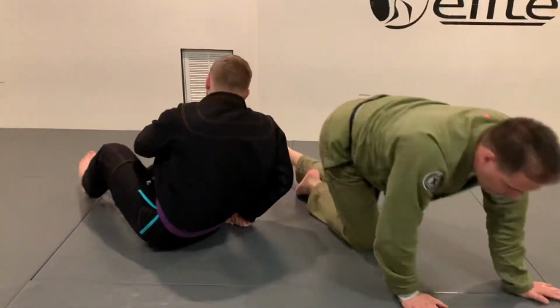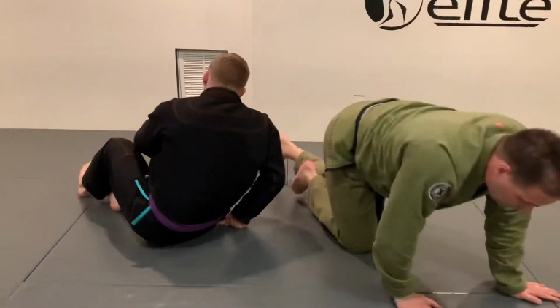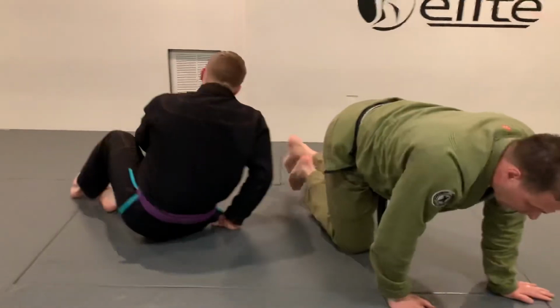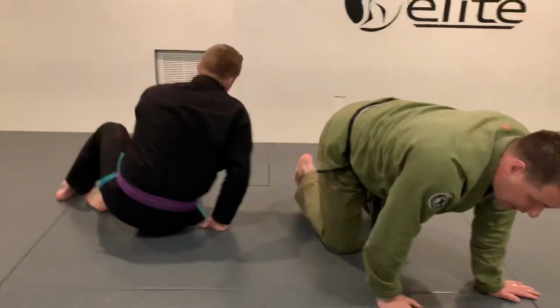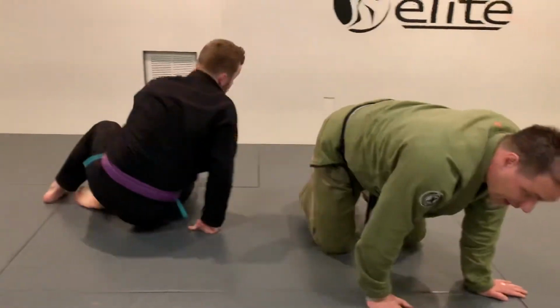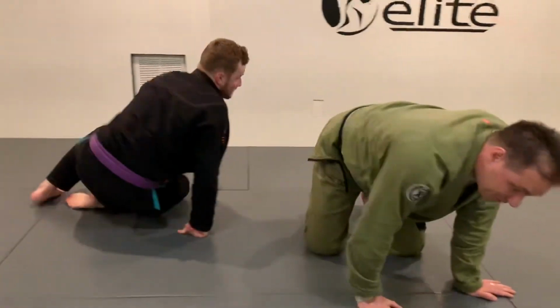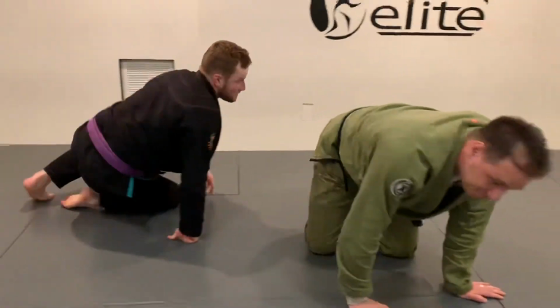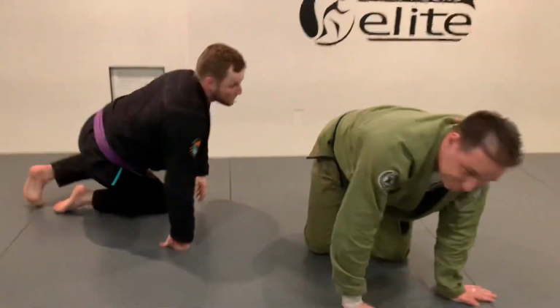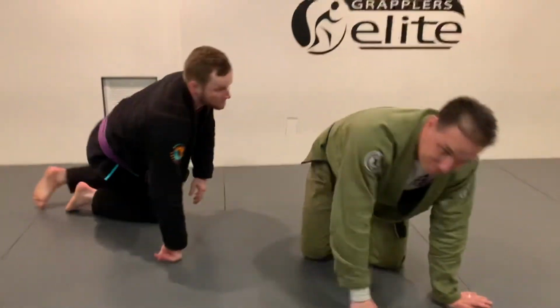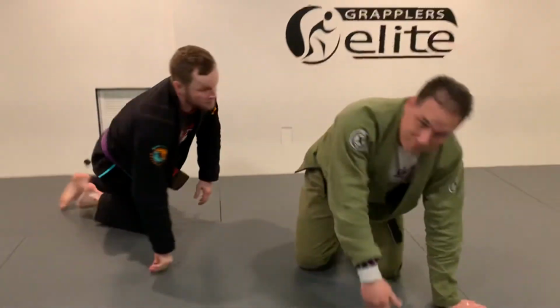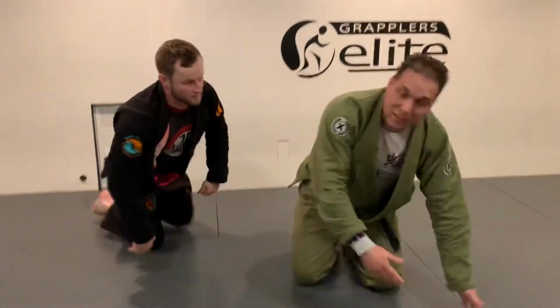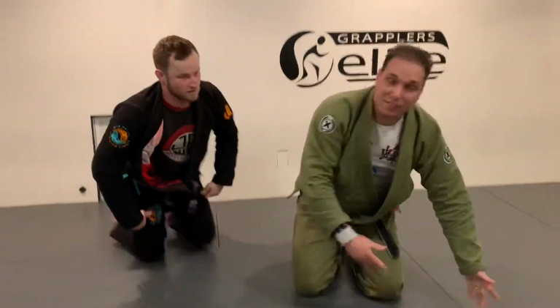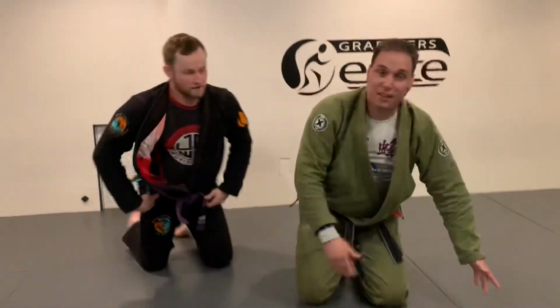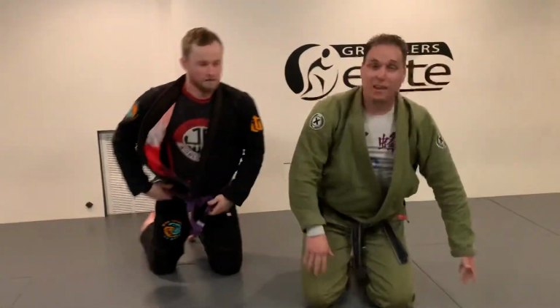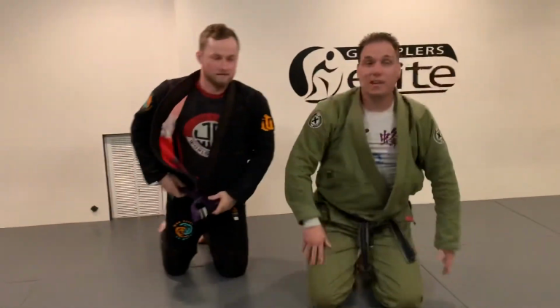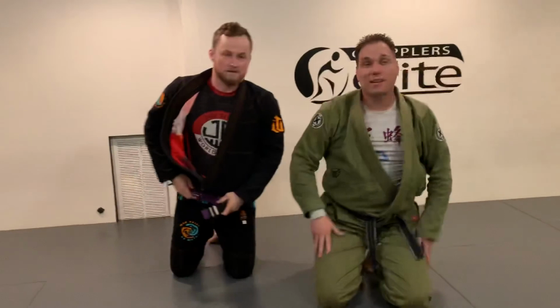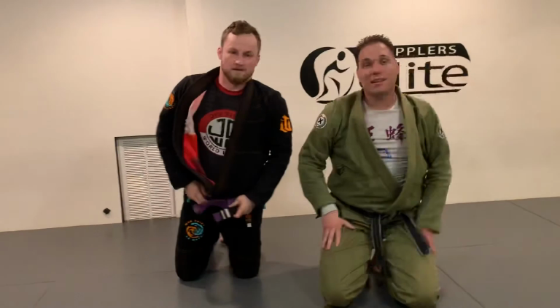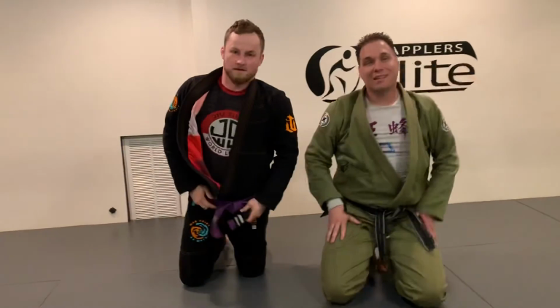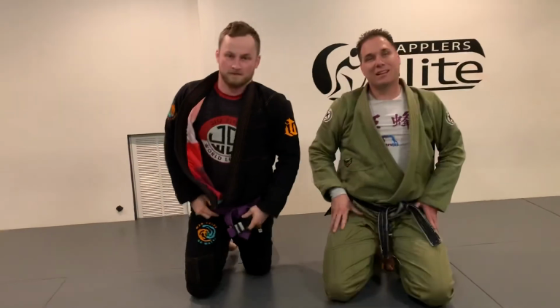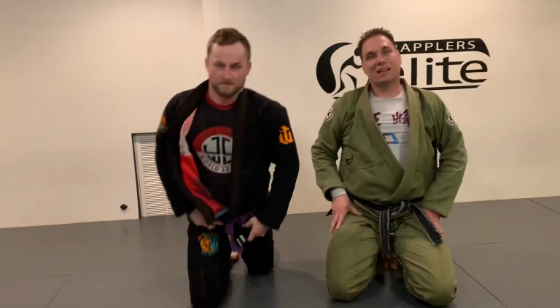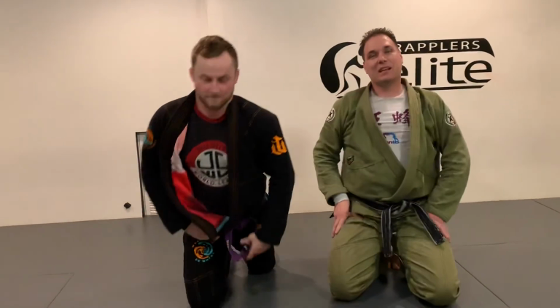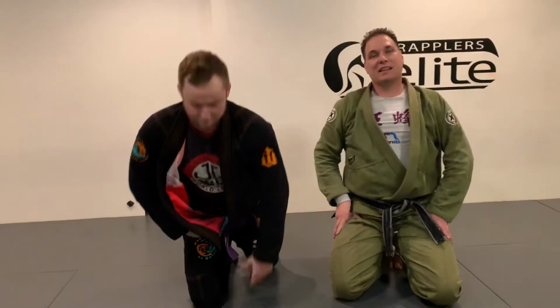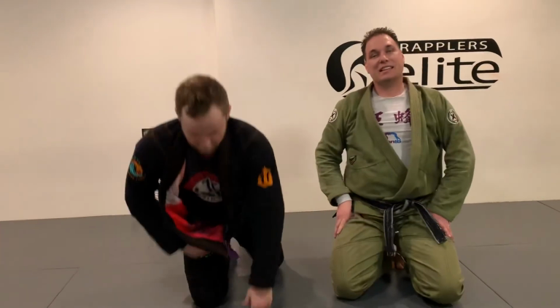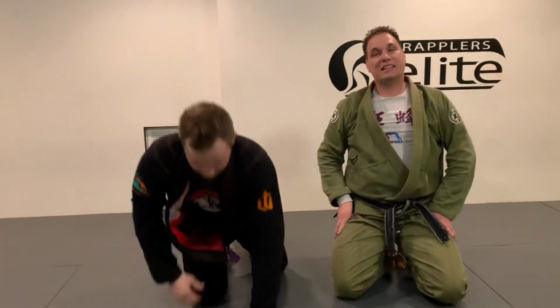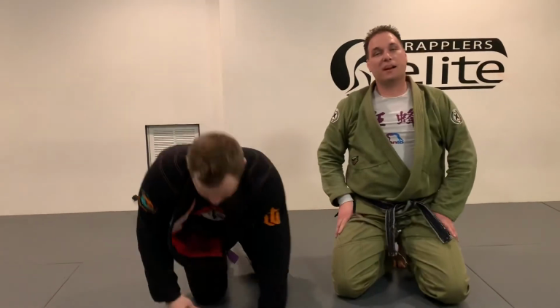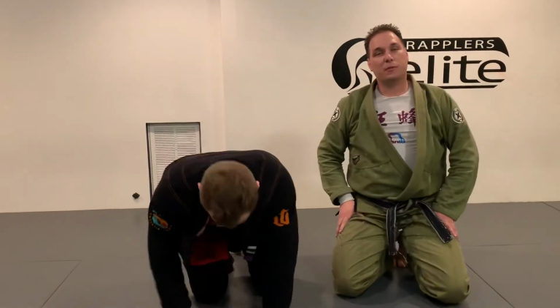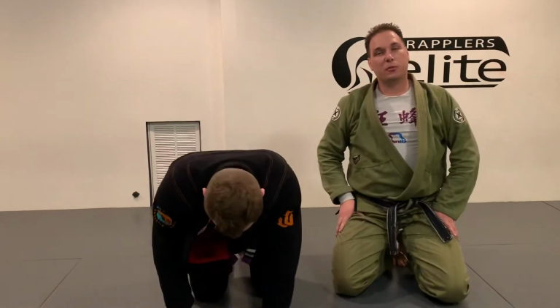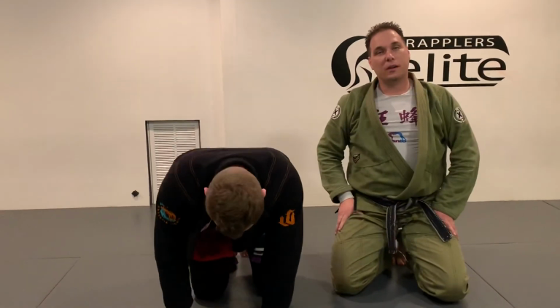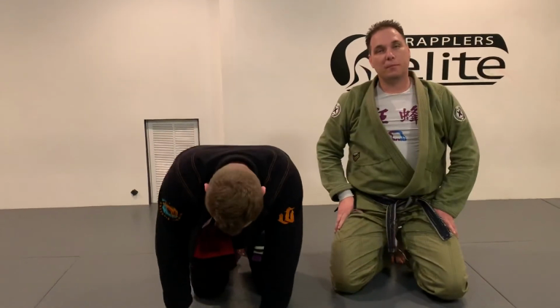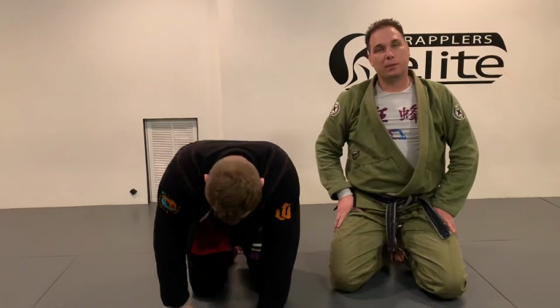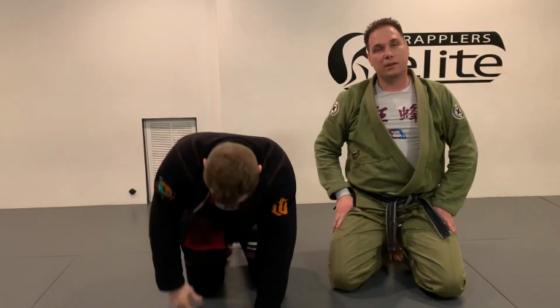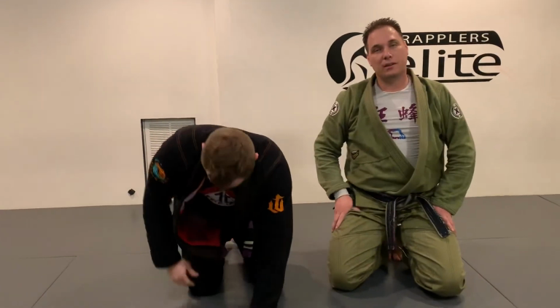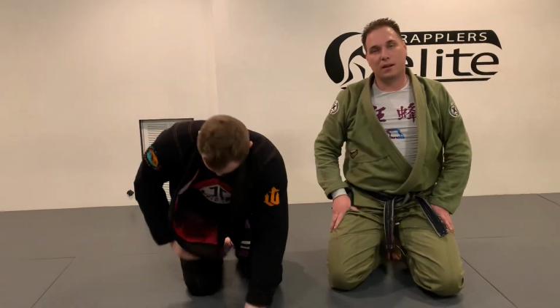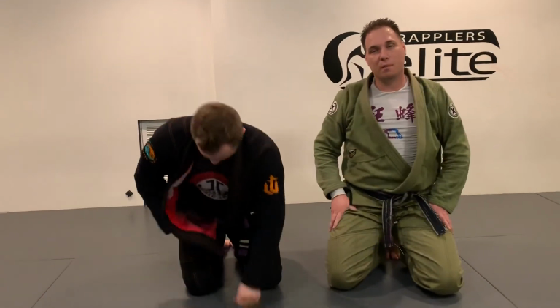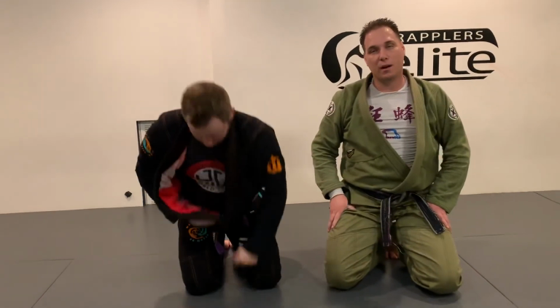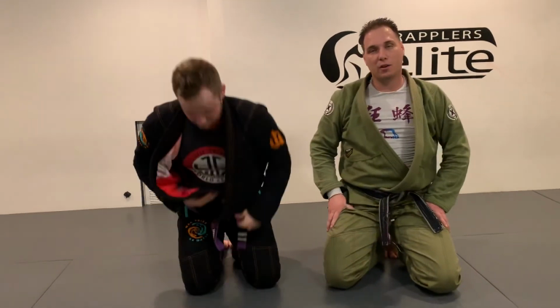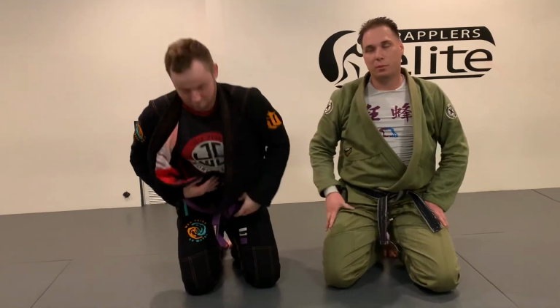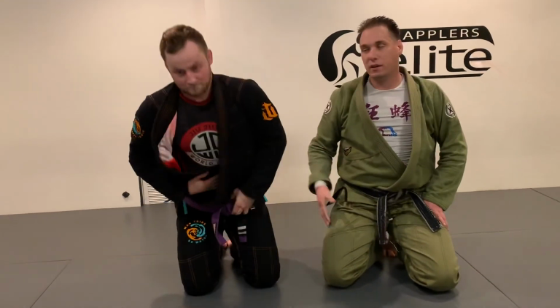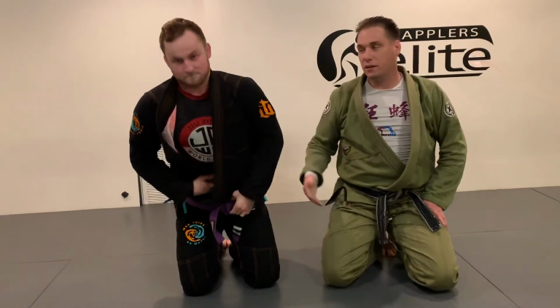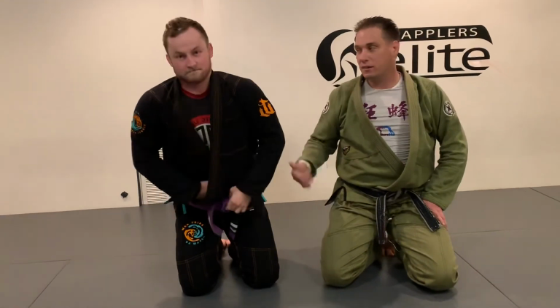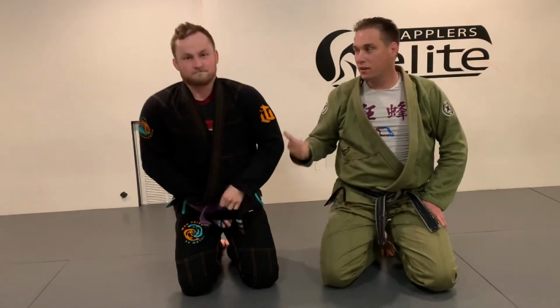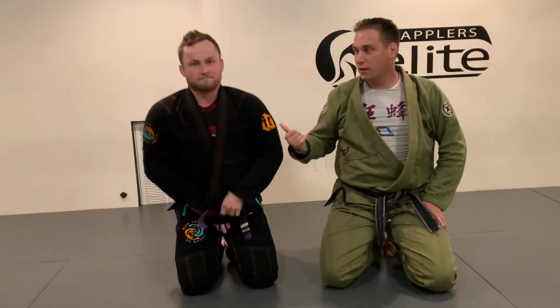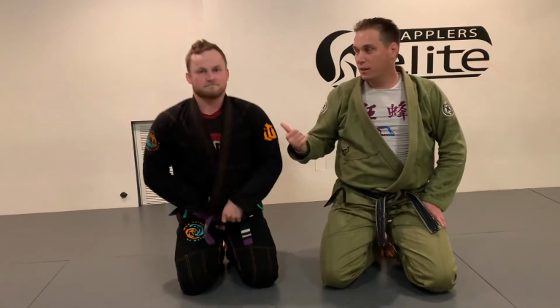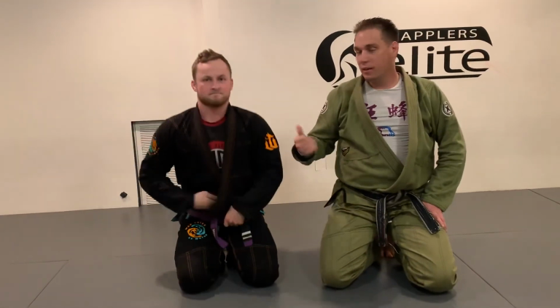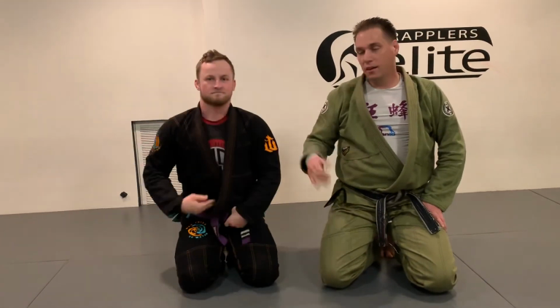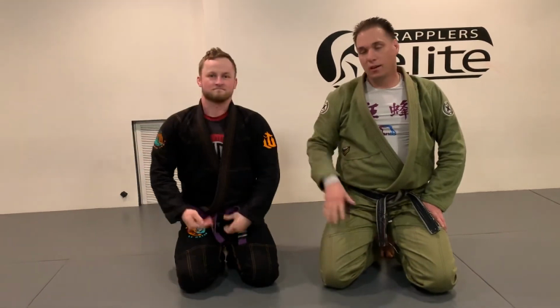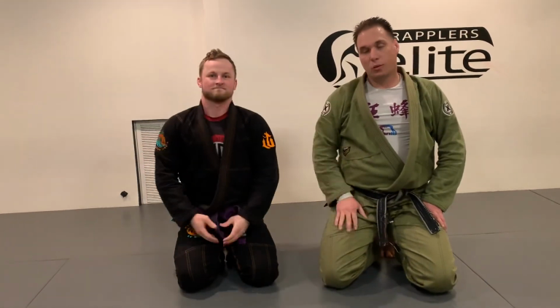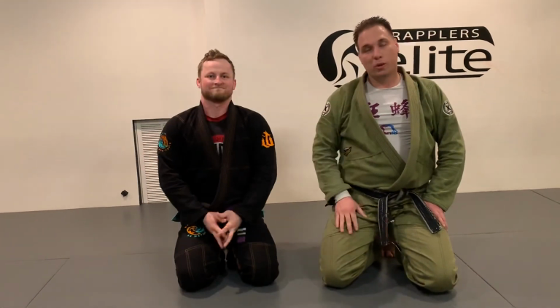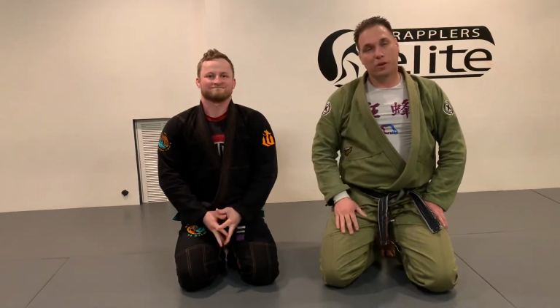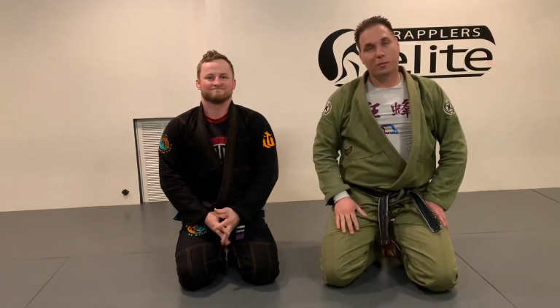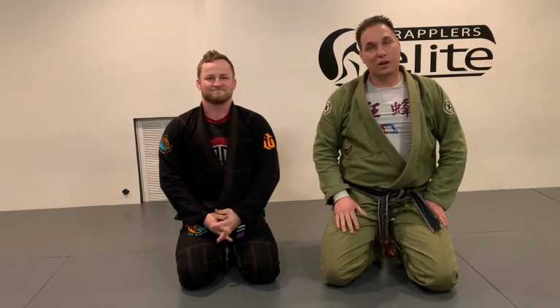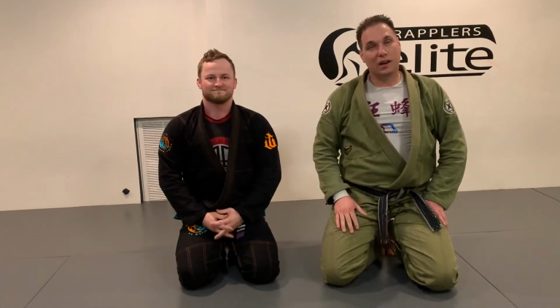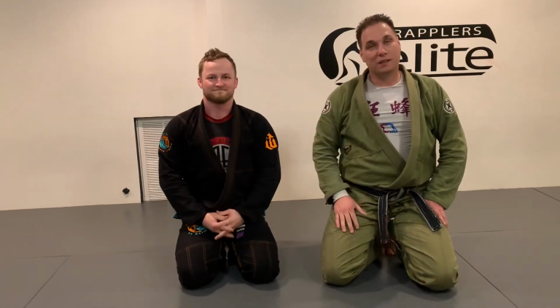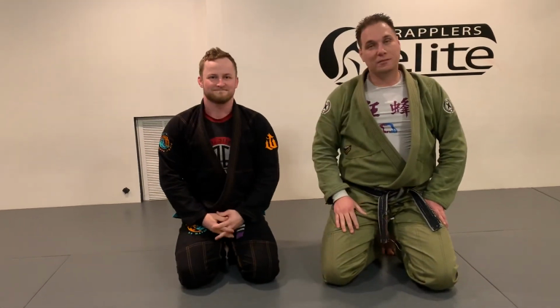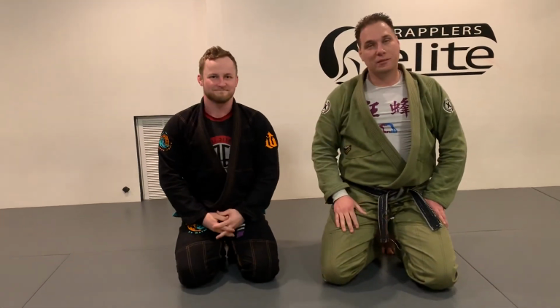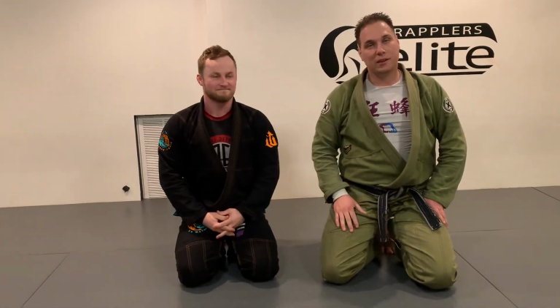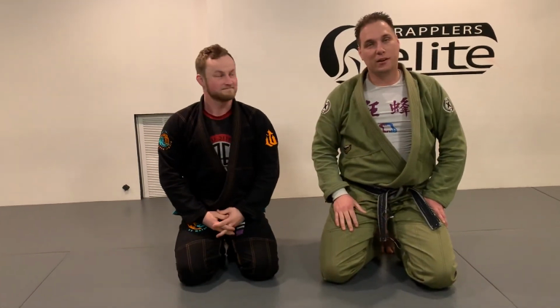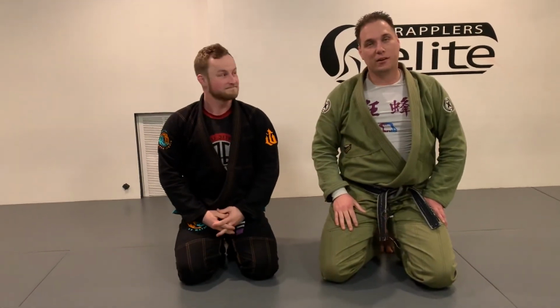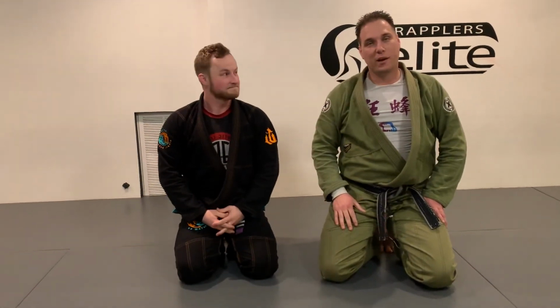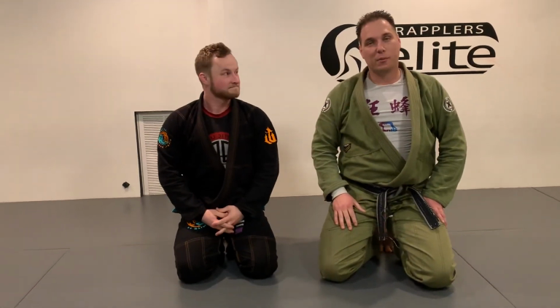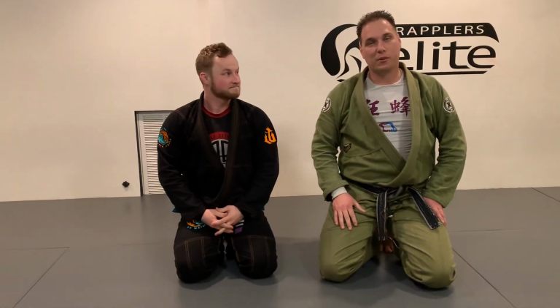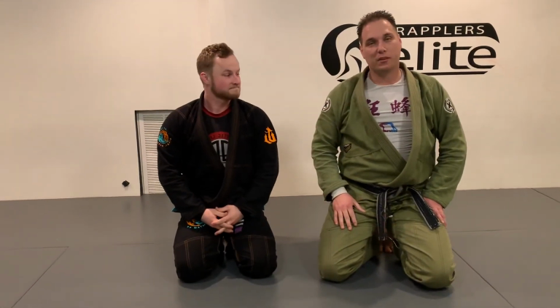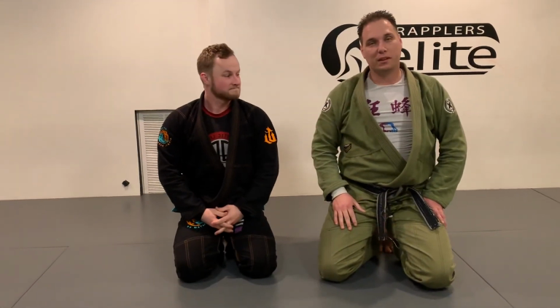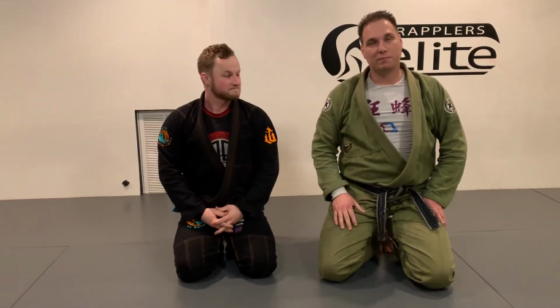That's a sit-up sweep. I'm Michael Pease, William Young, here at Grappler's Elite. Thanks.